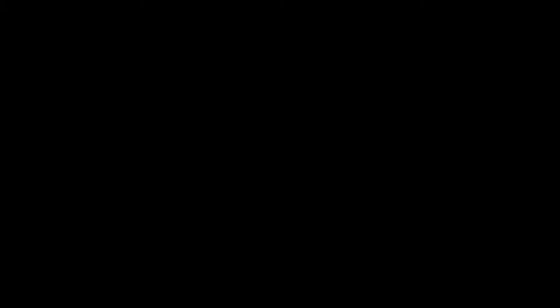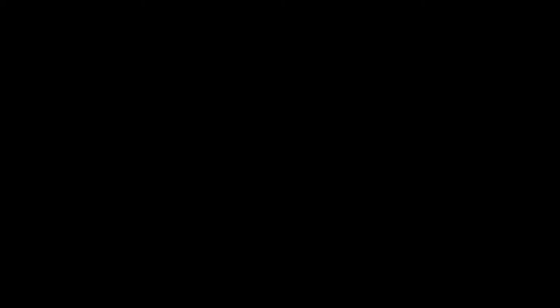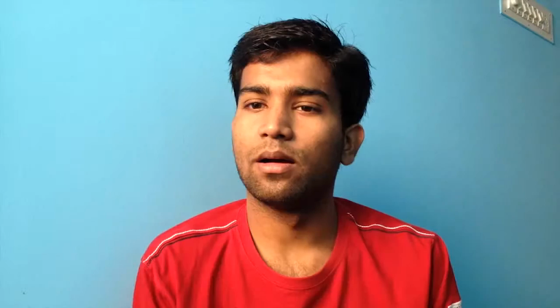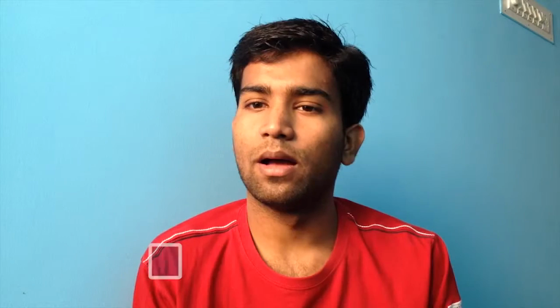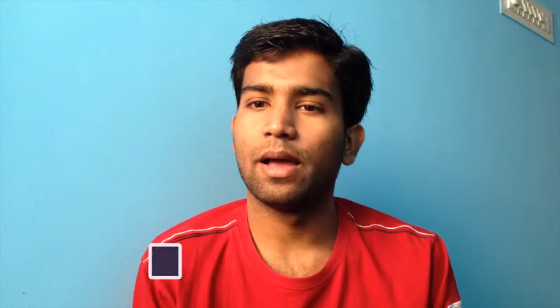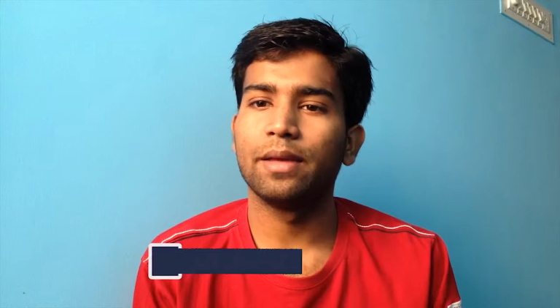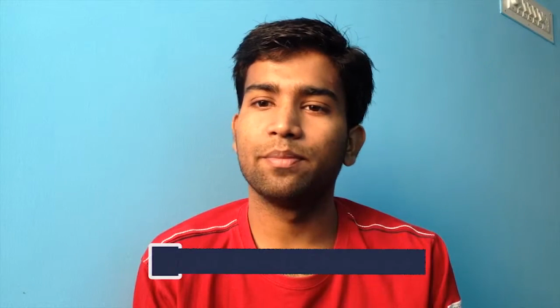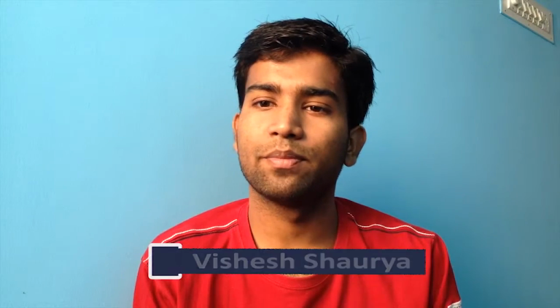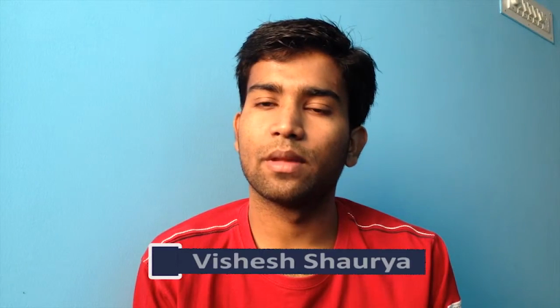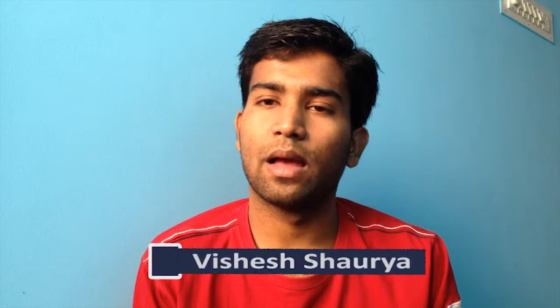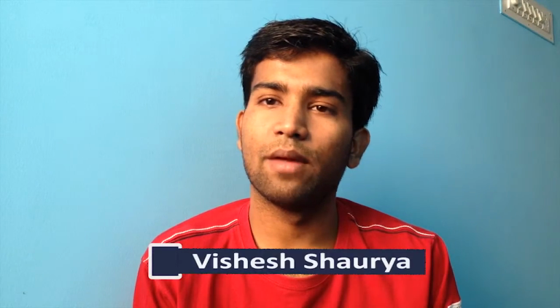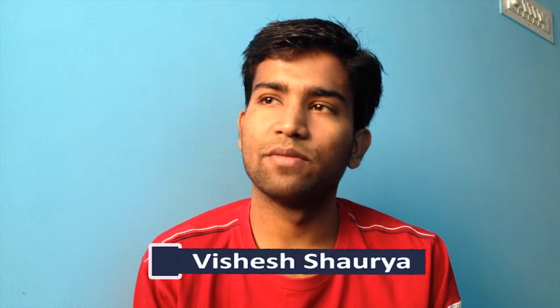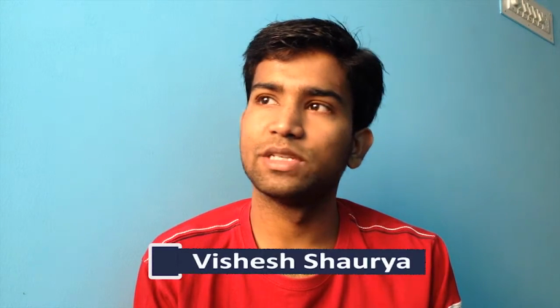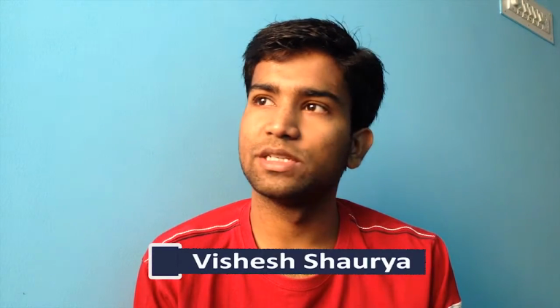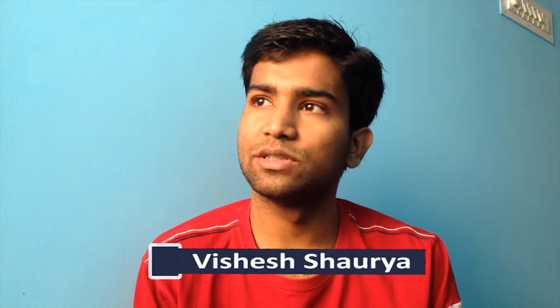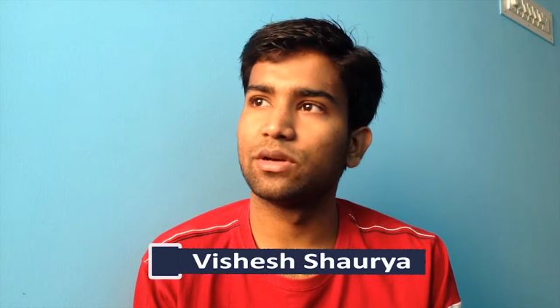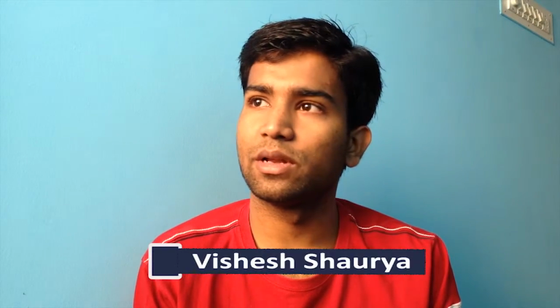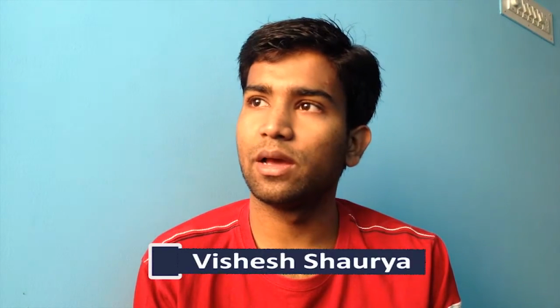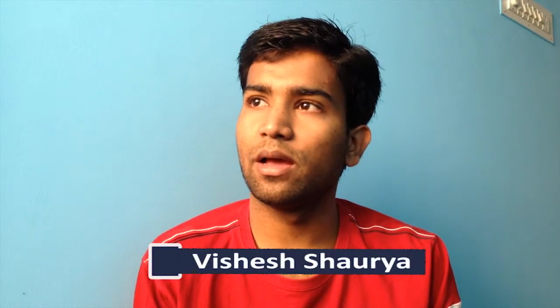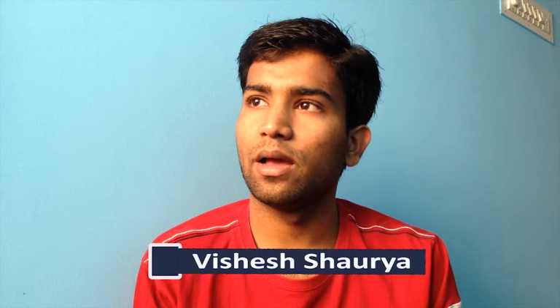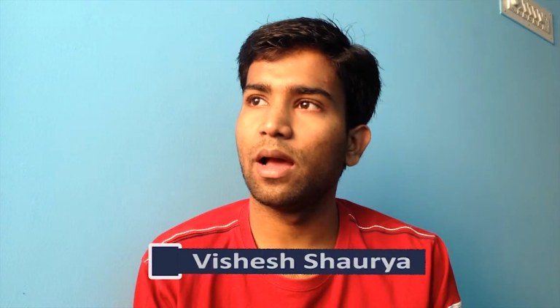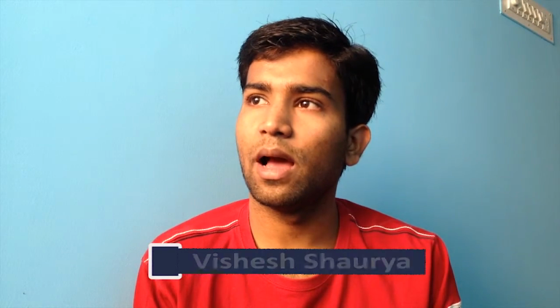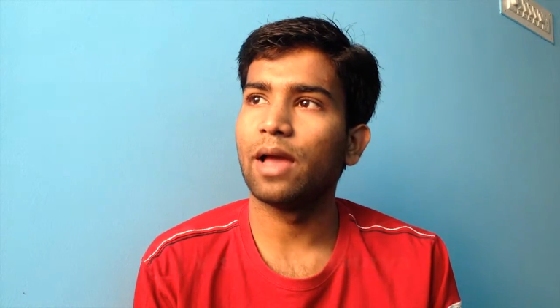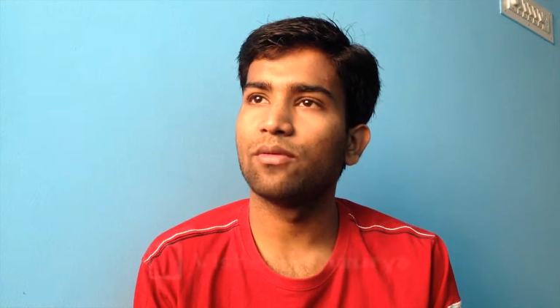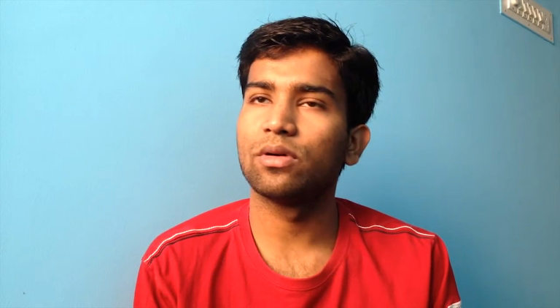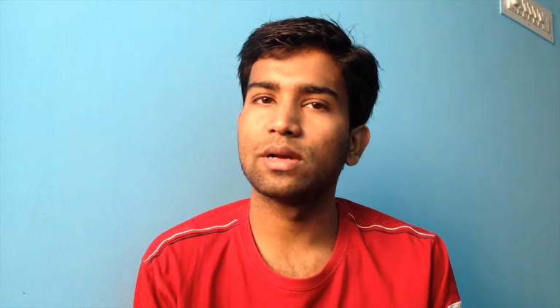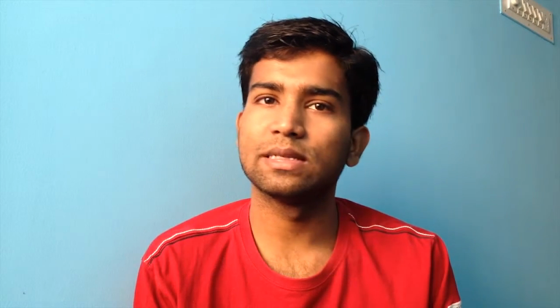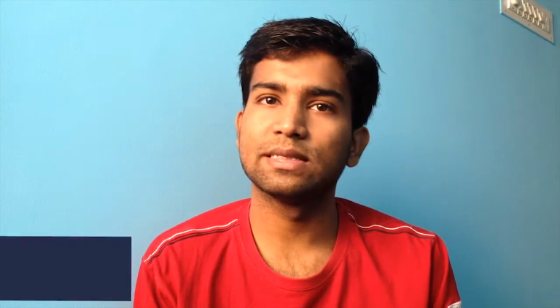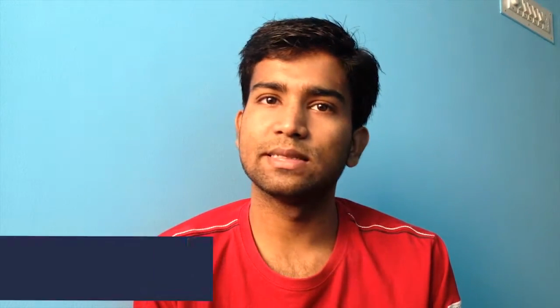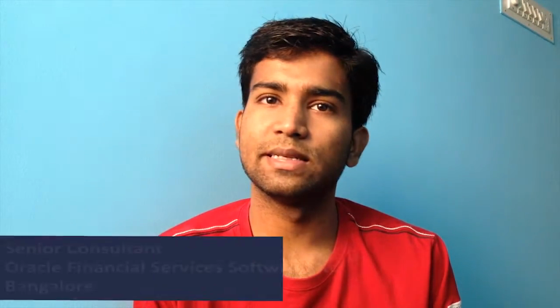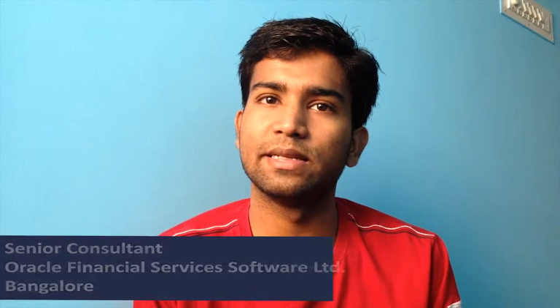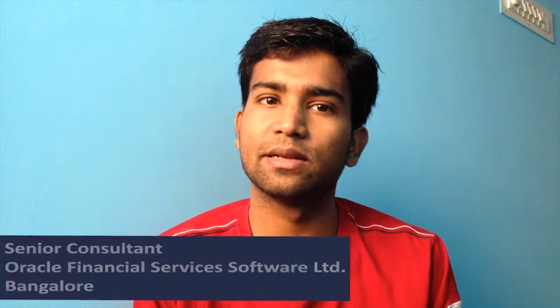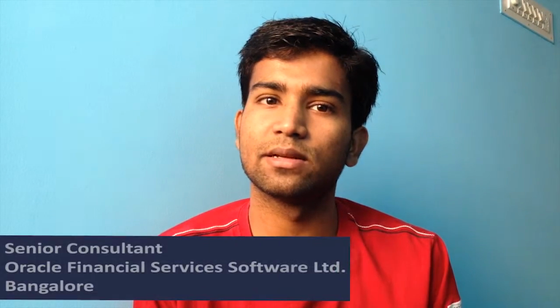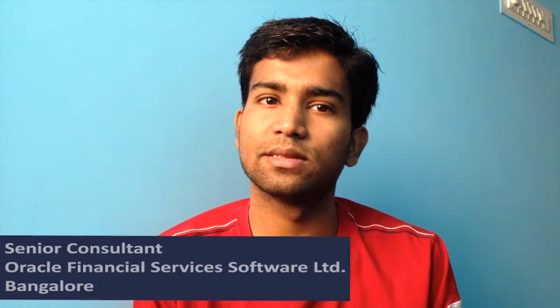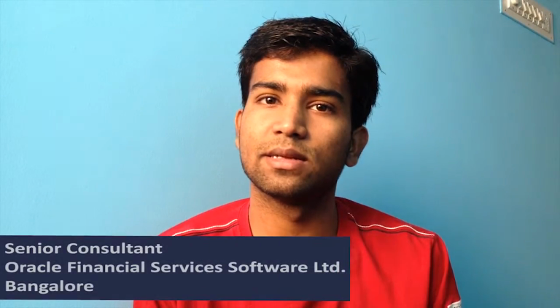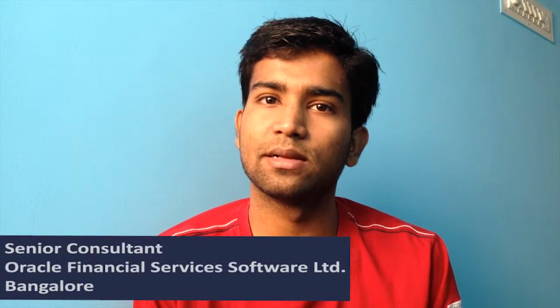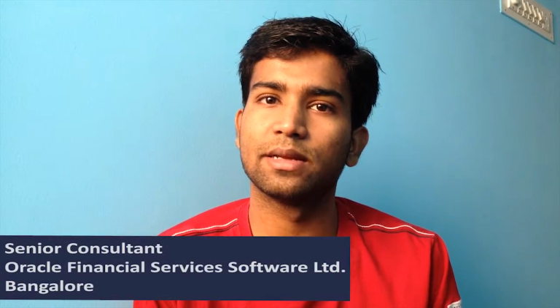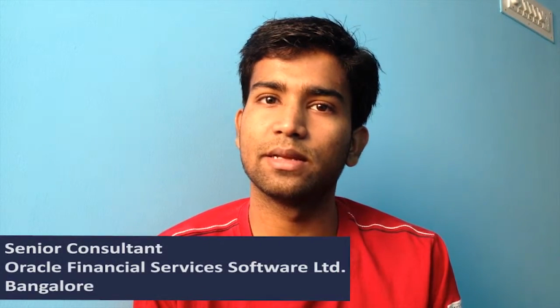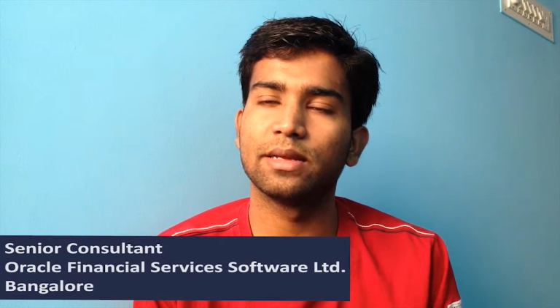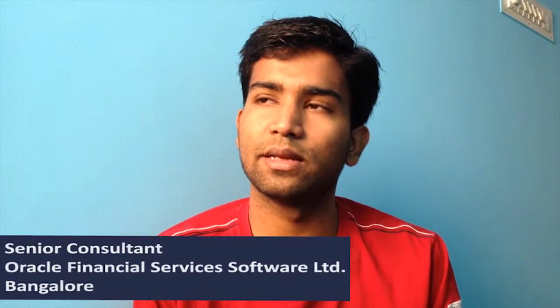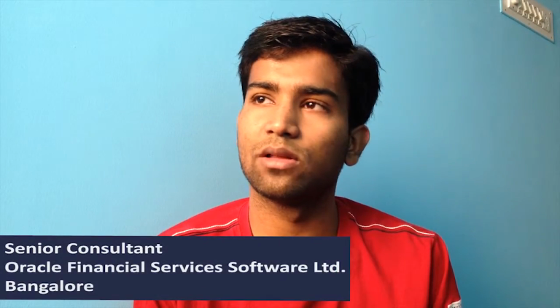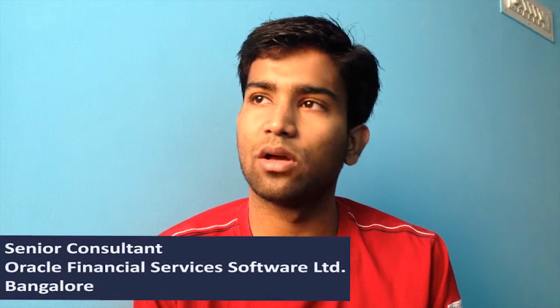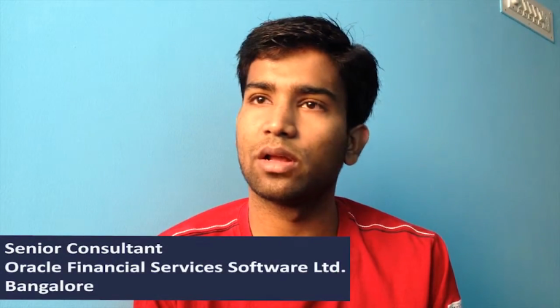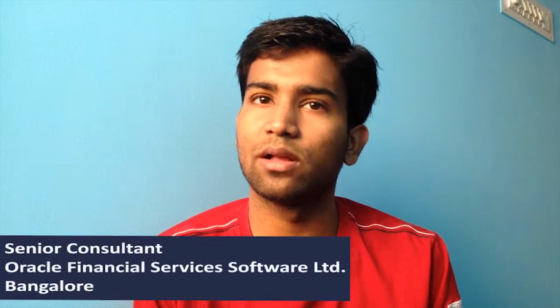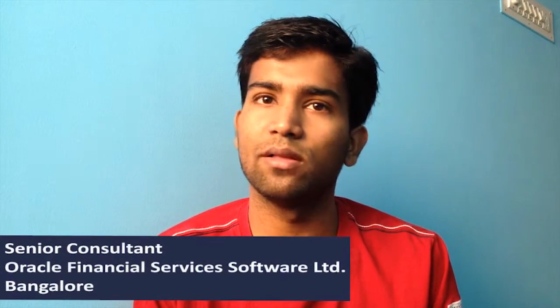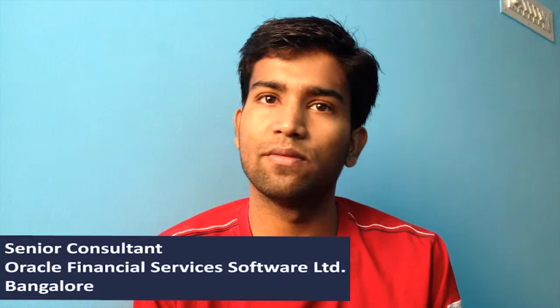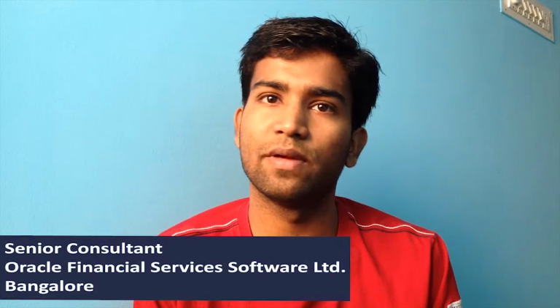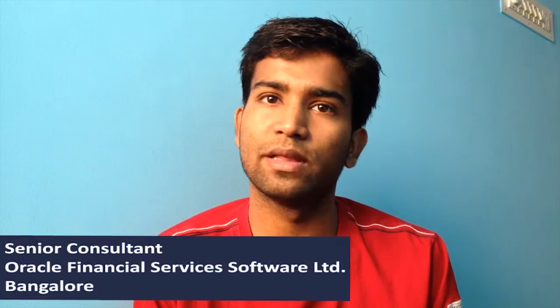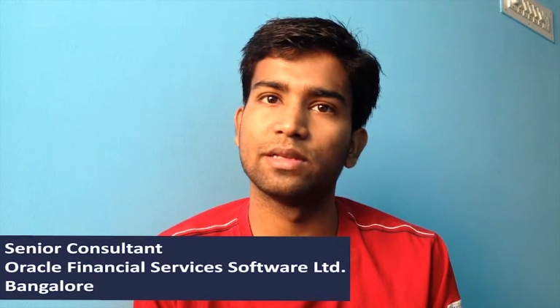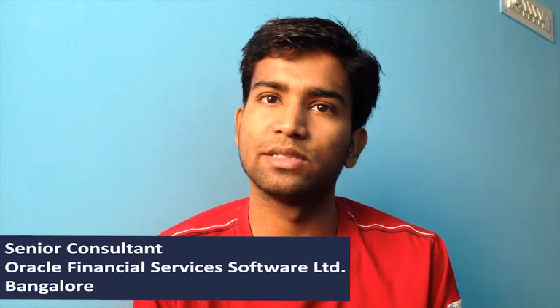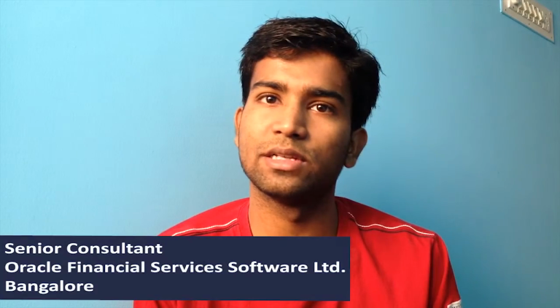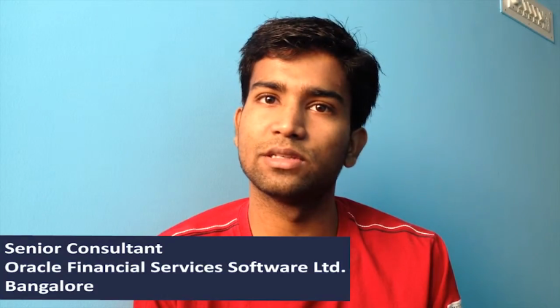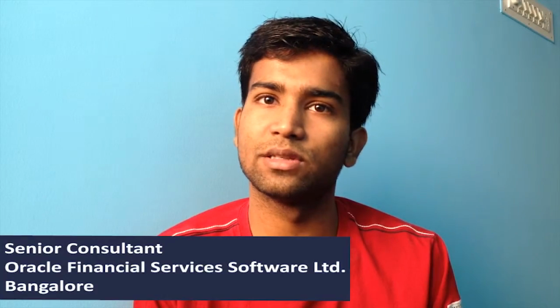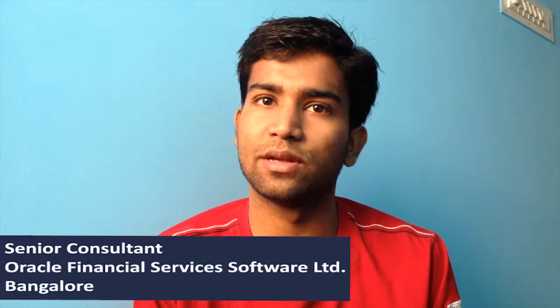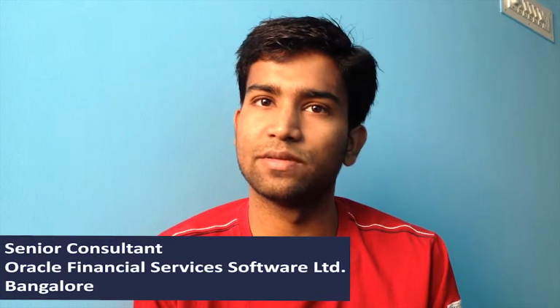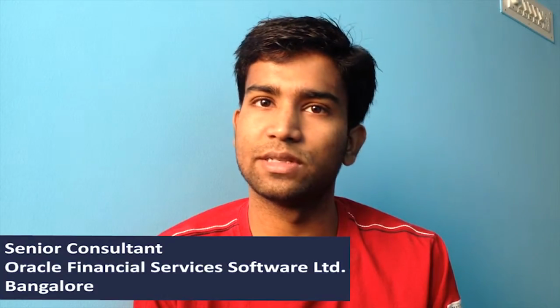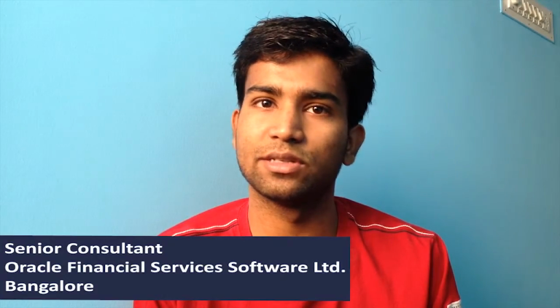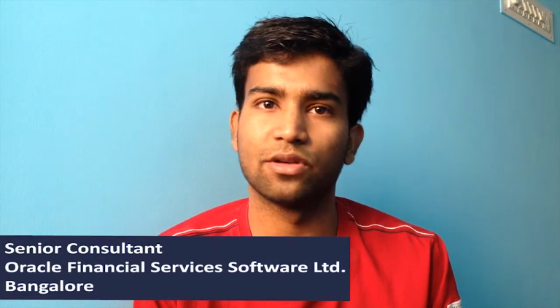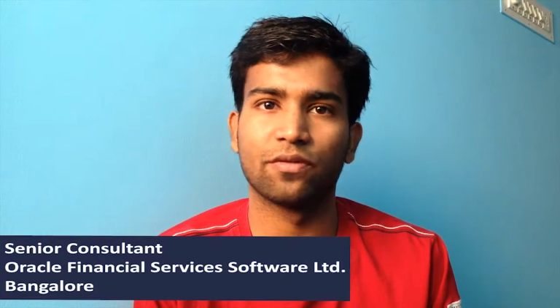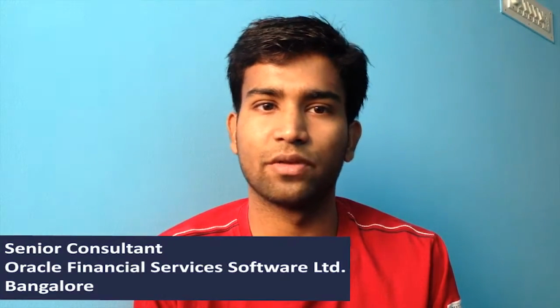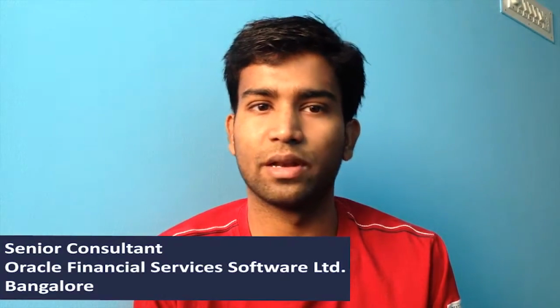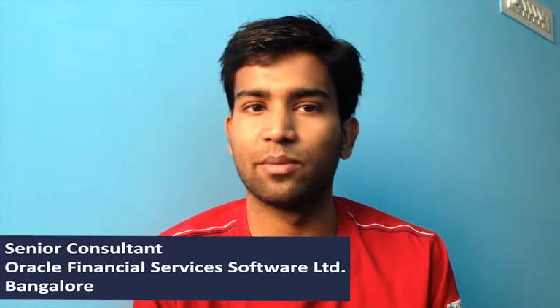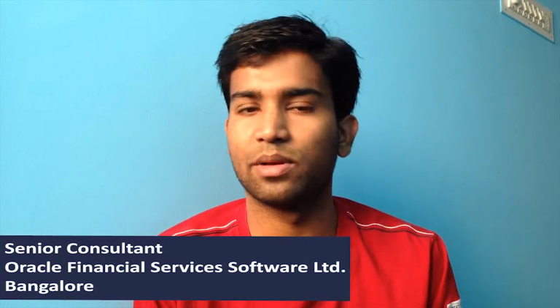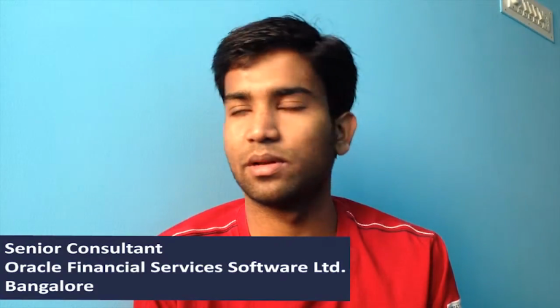Hi, I am Vishishwarya. I work as a Senior Consultant in Oracle Financial Services Software Limited.